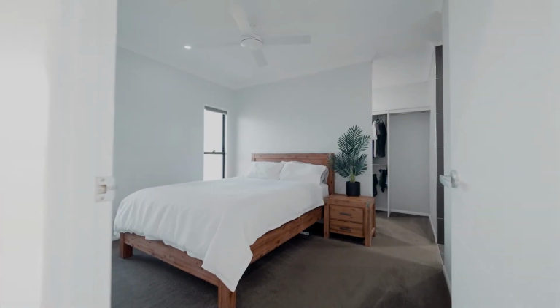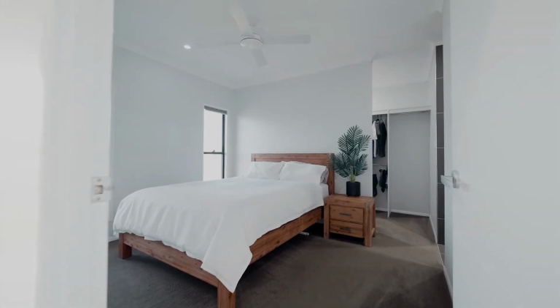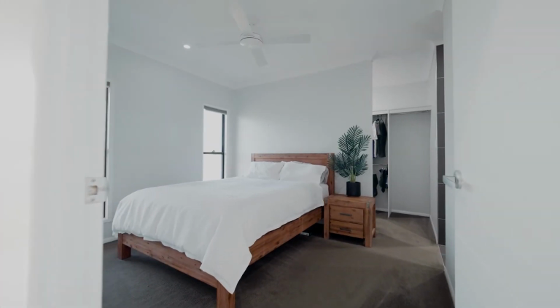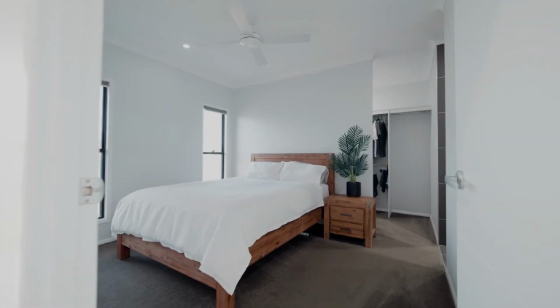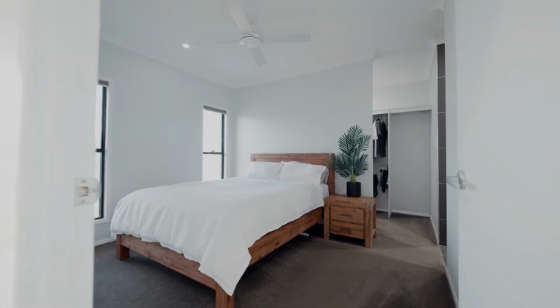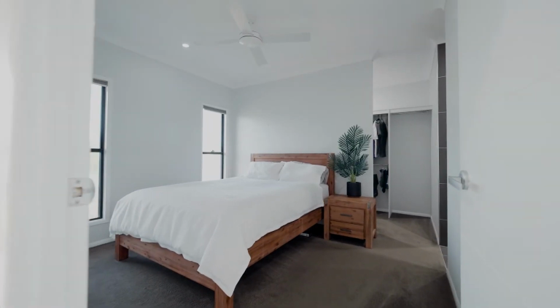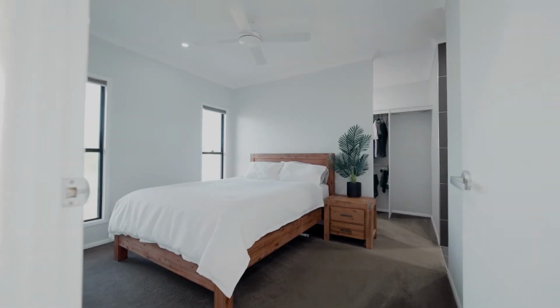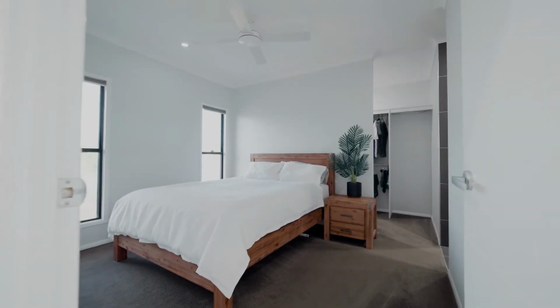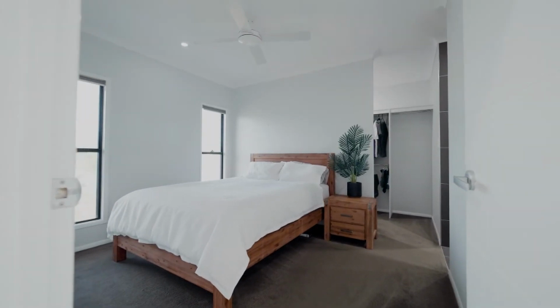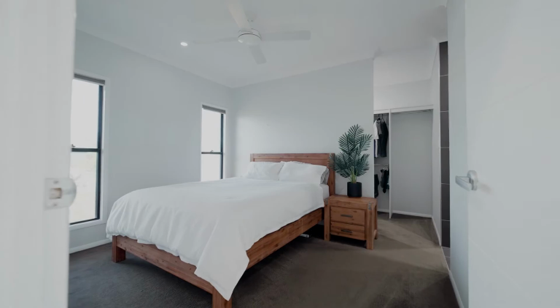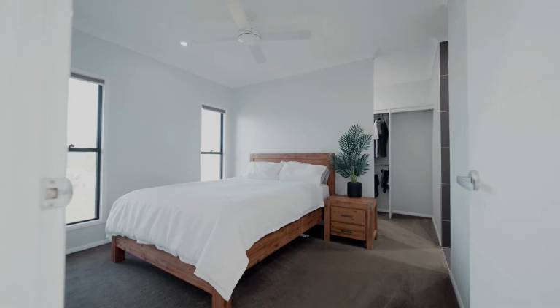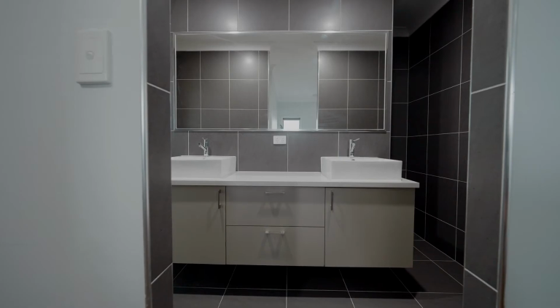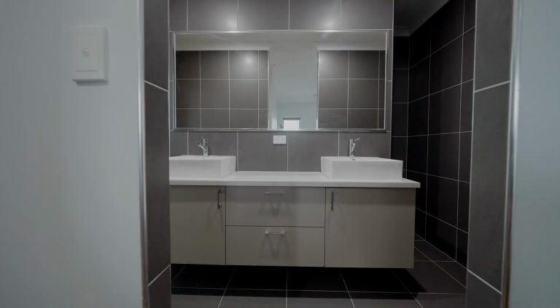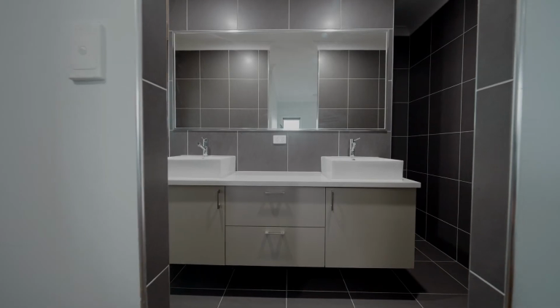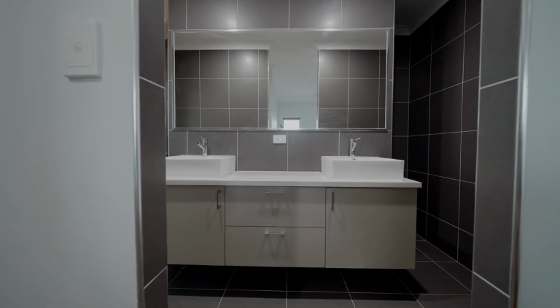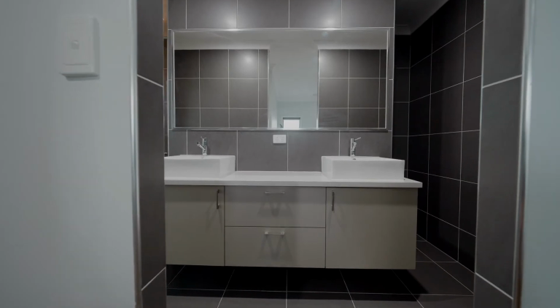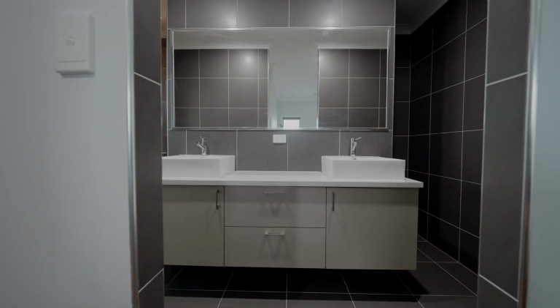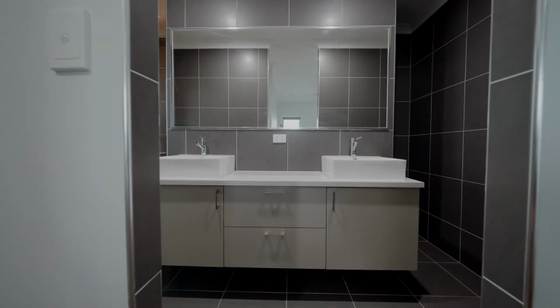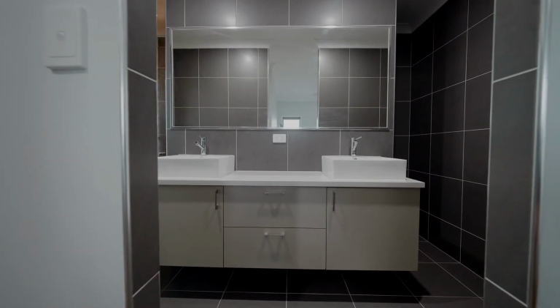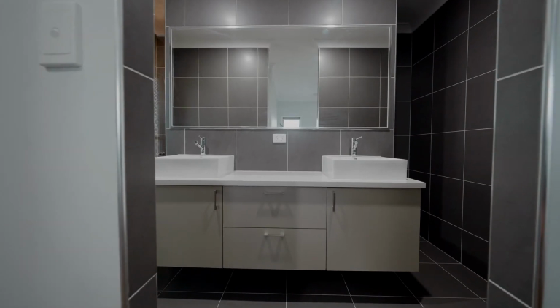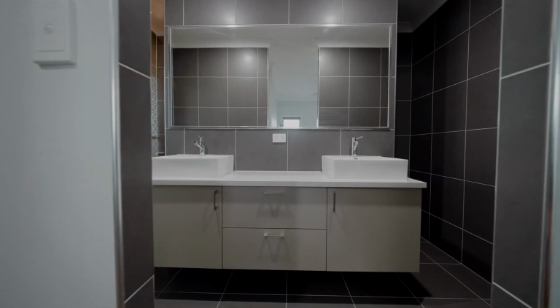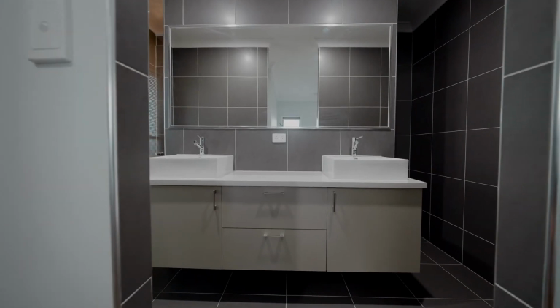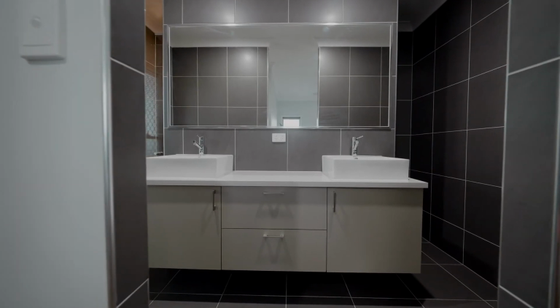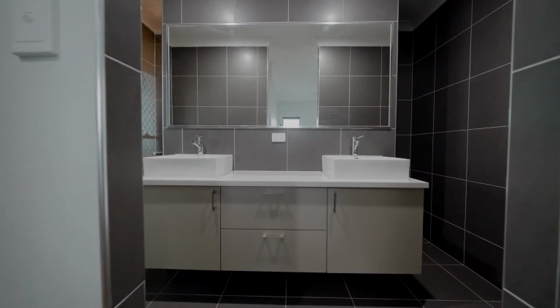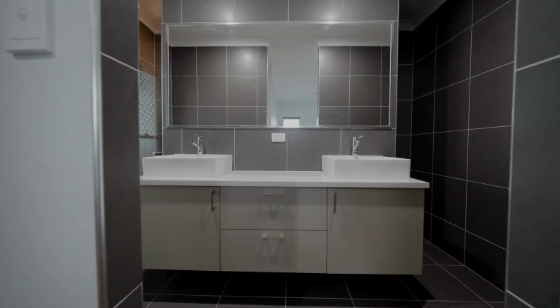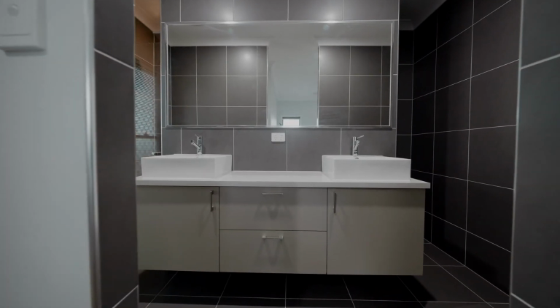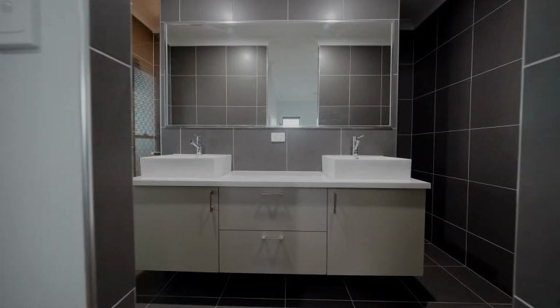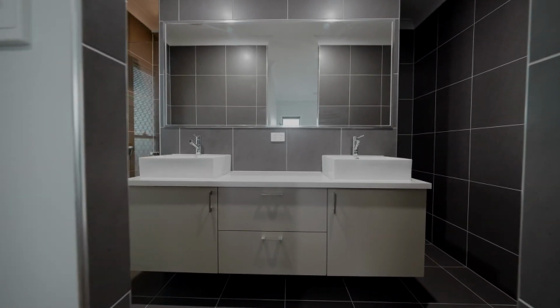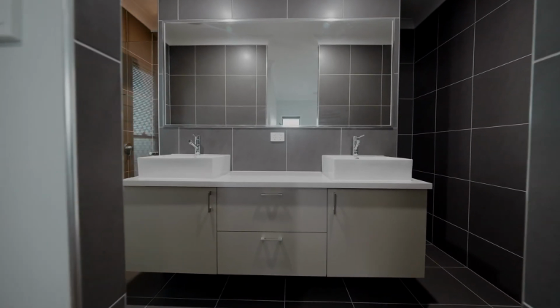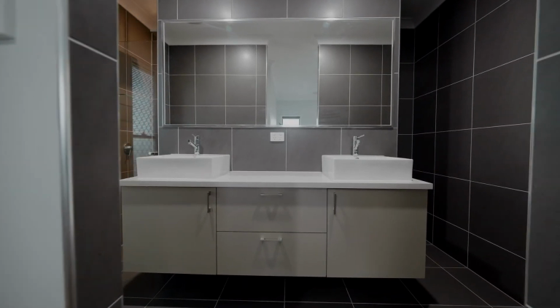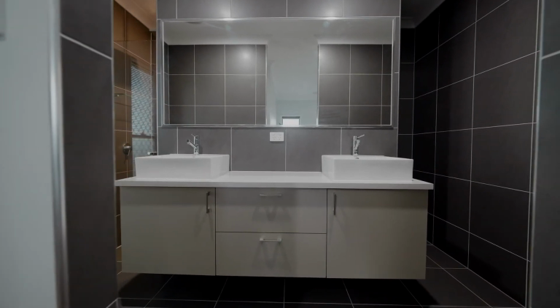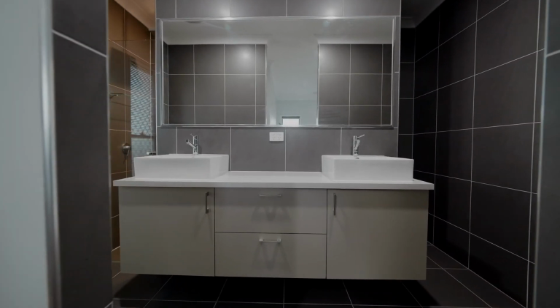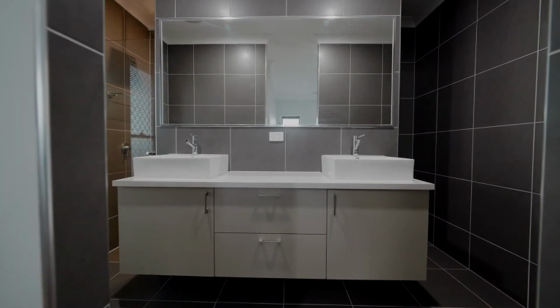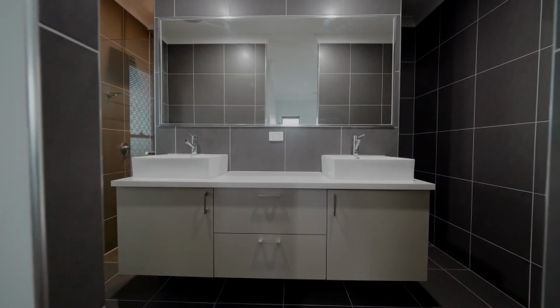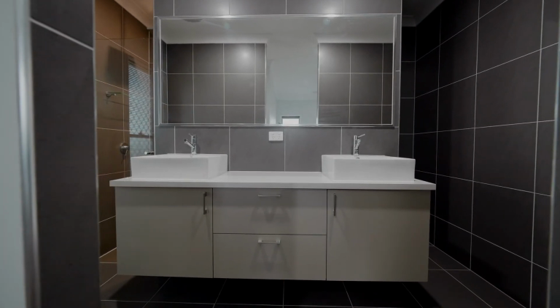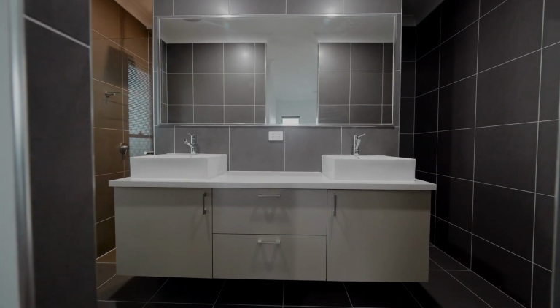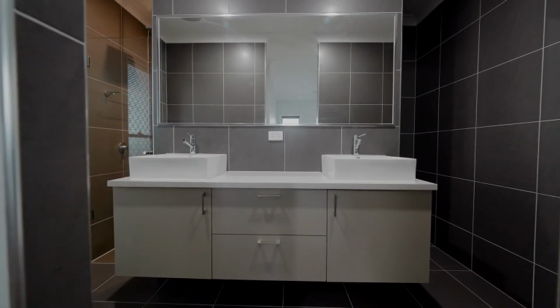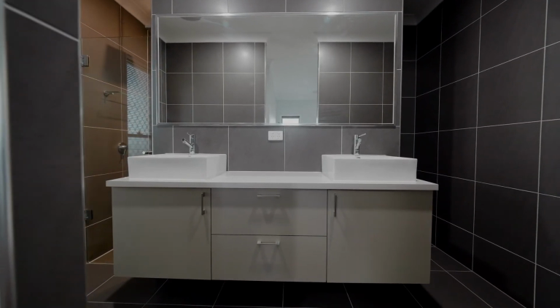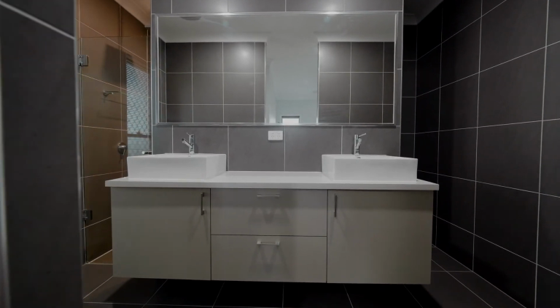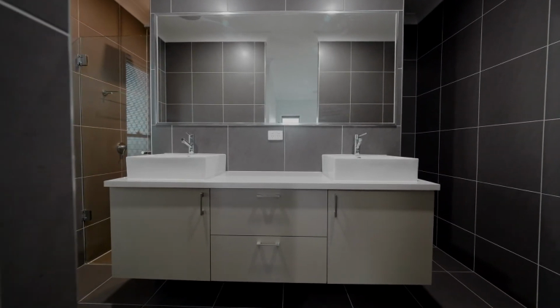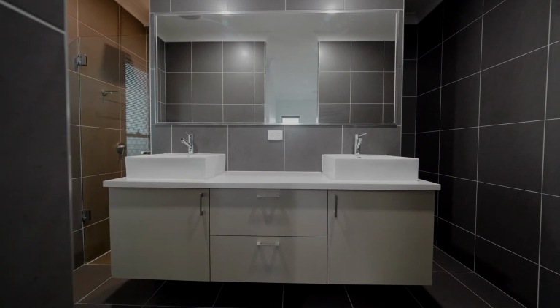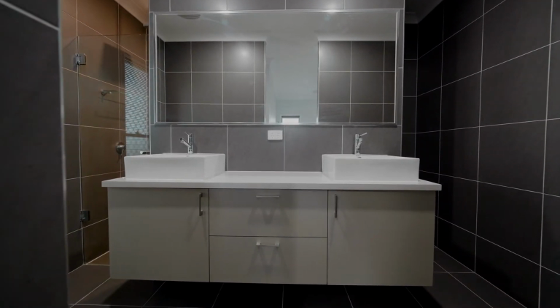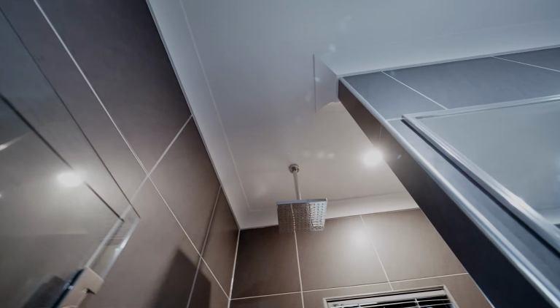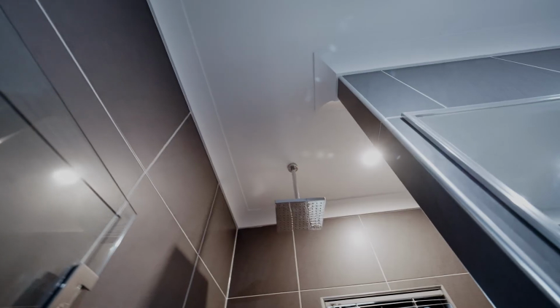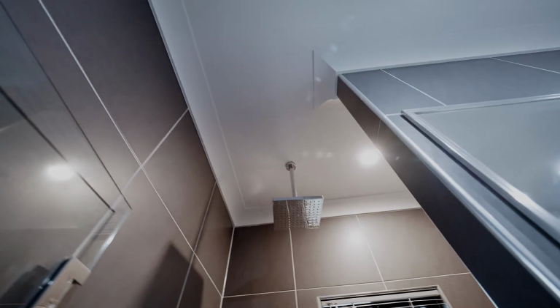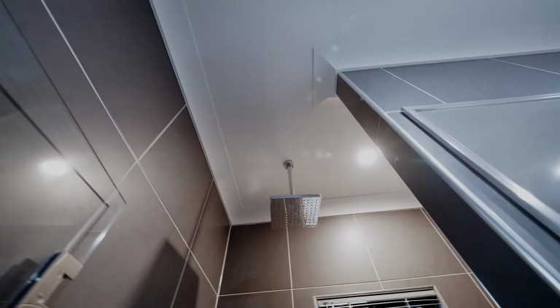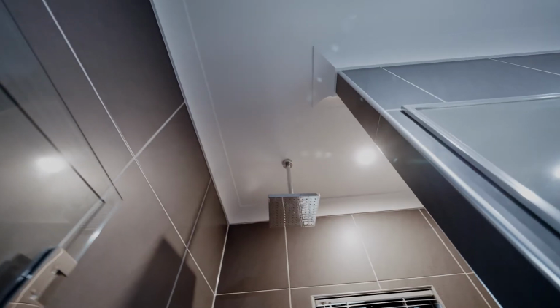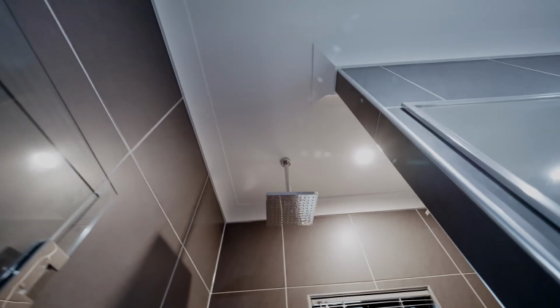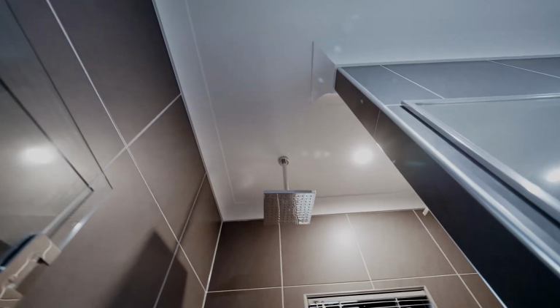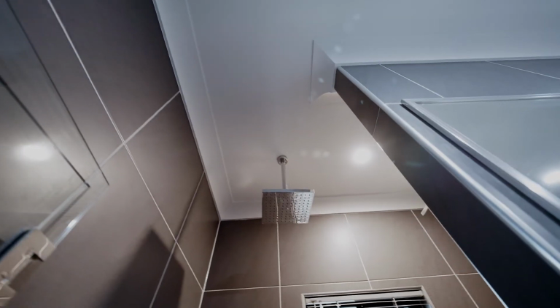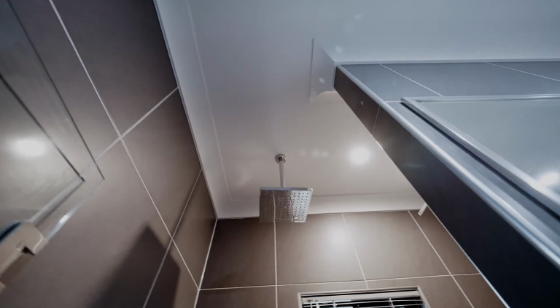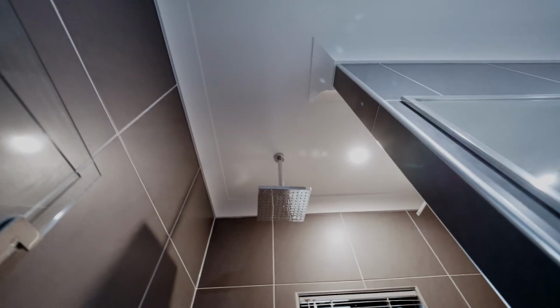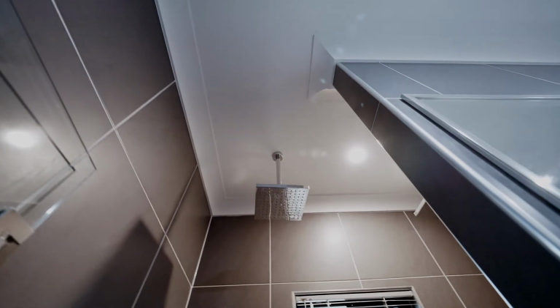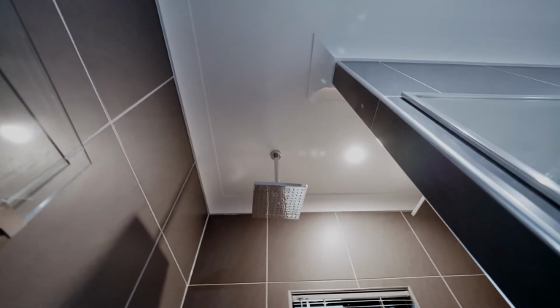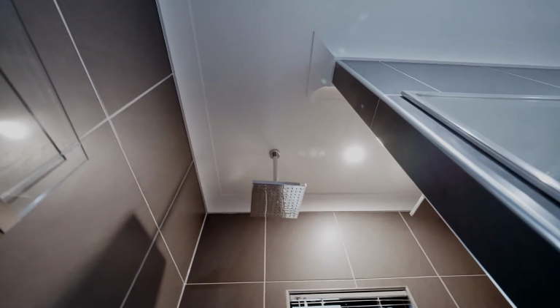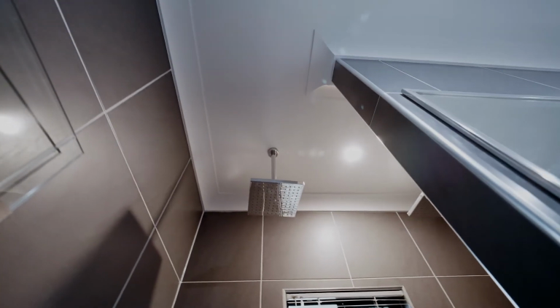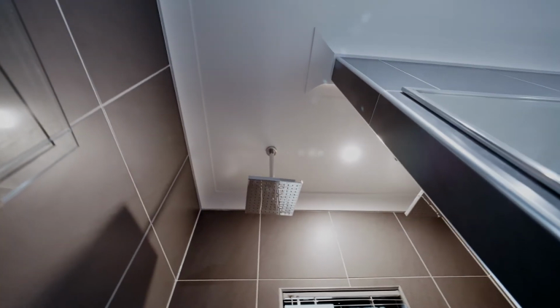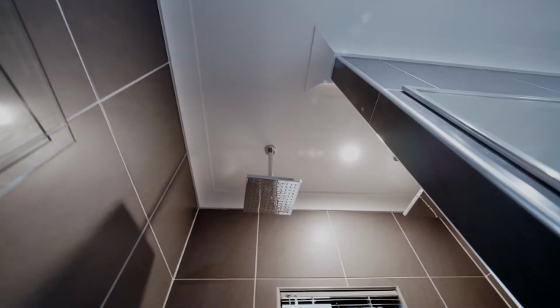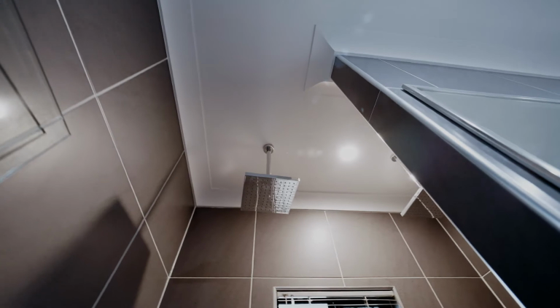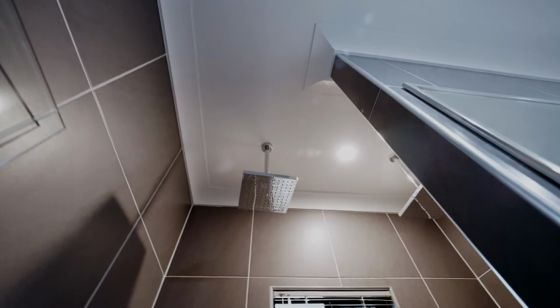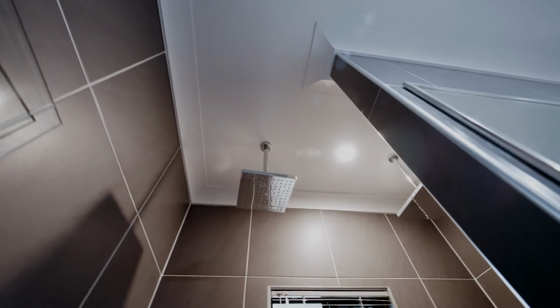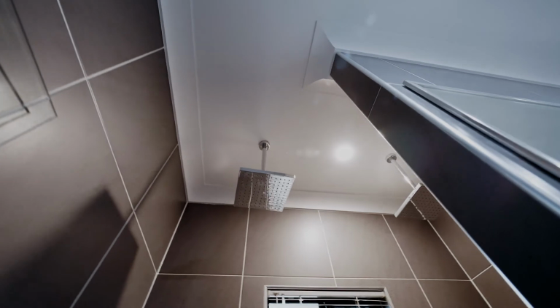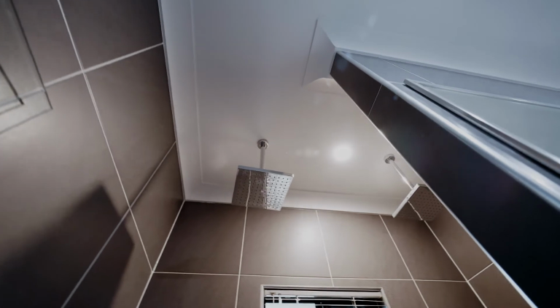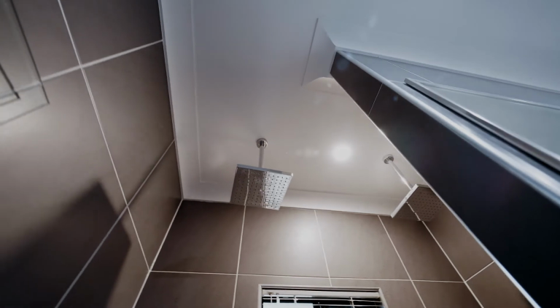The master is where you'll feel at home. There's a stylish en-suite with double vanity and double rain shower head — the perfect destination to start and end your day.